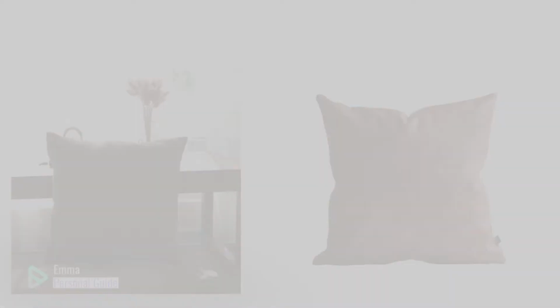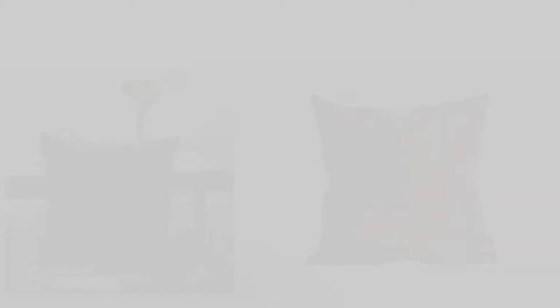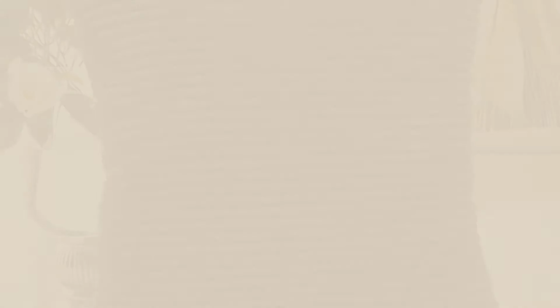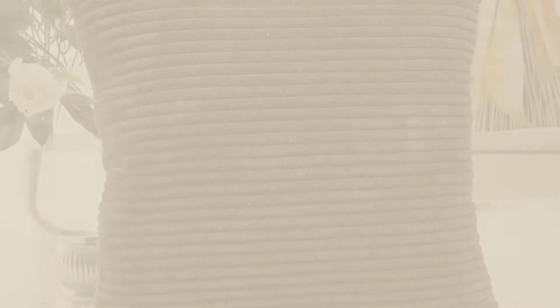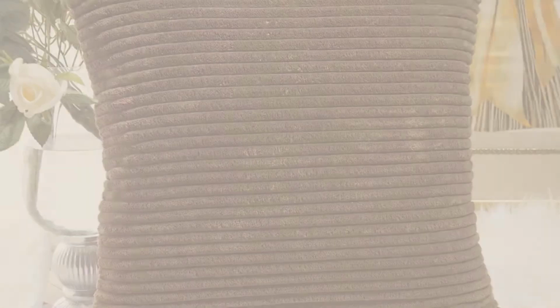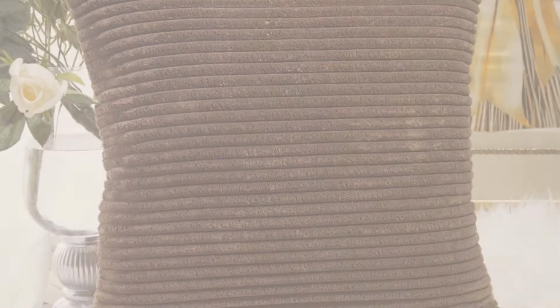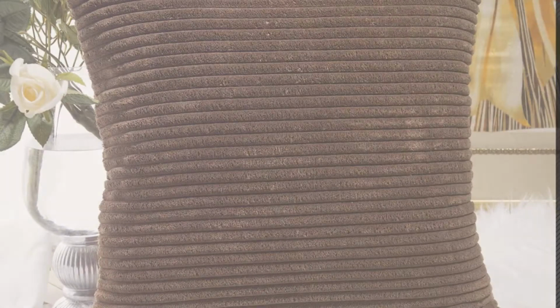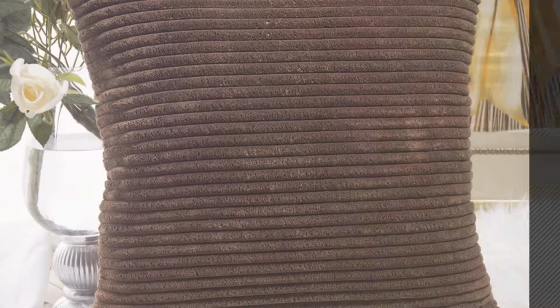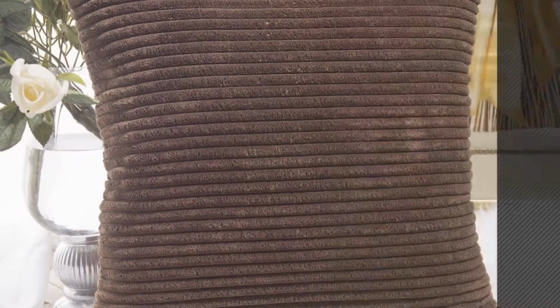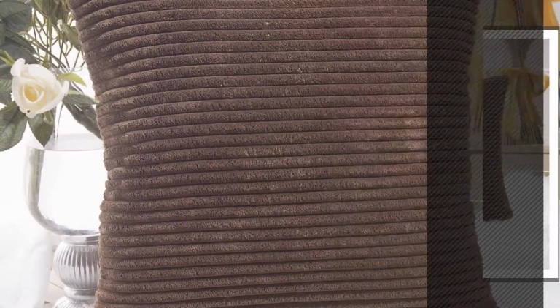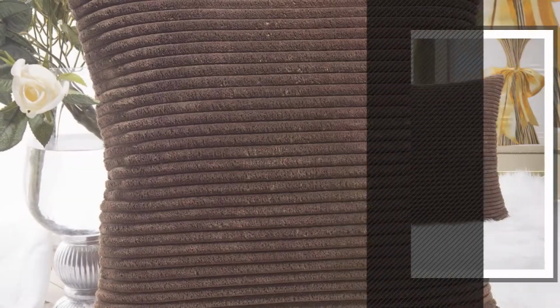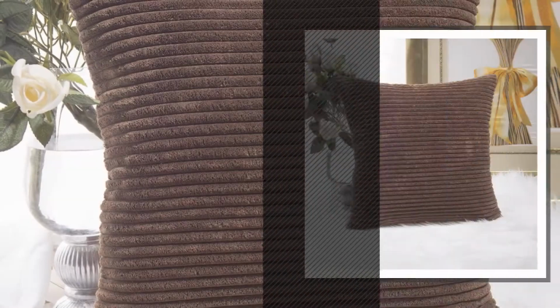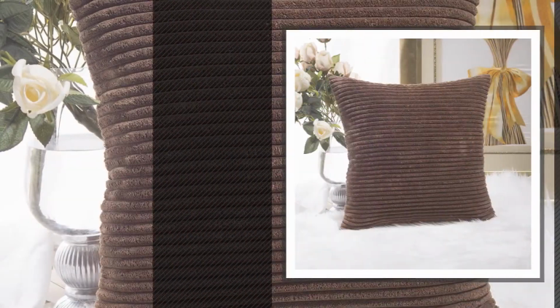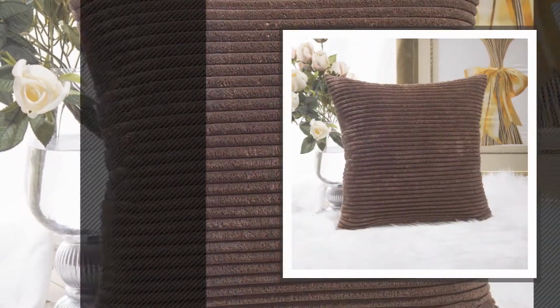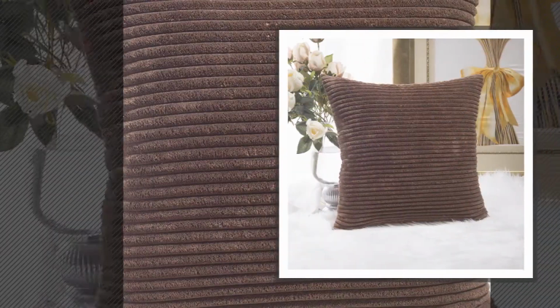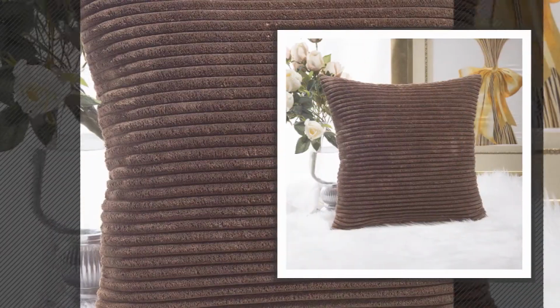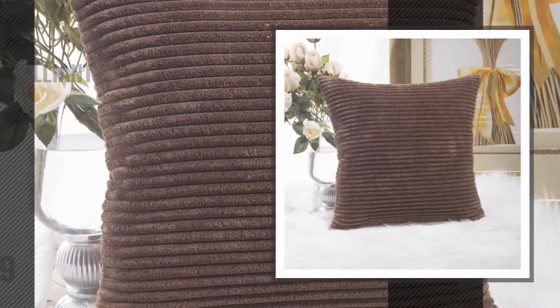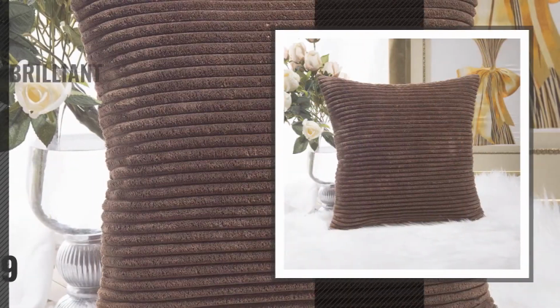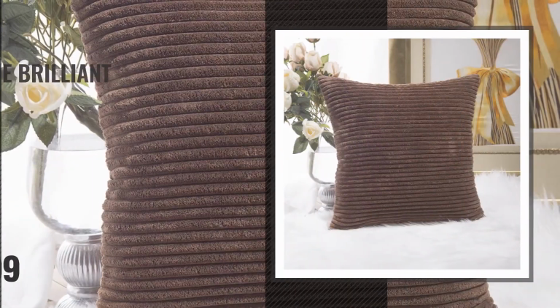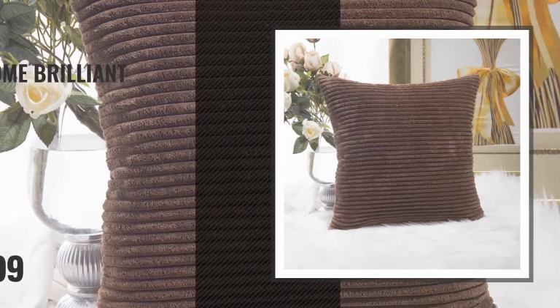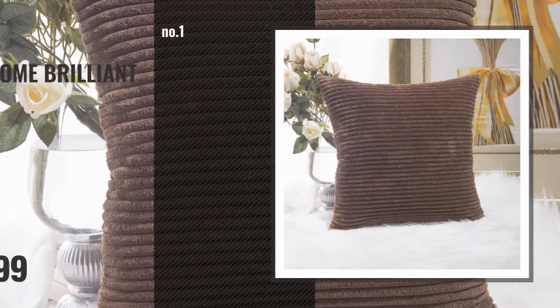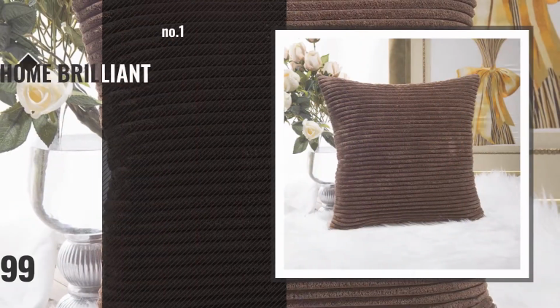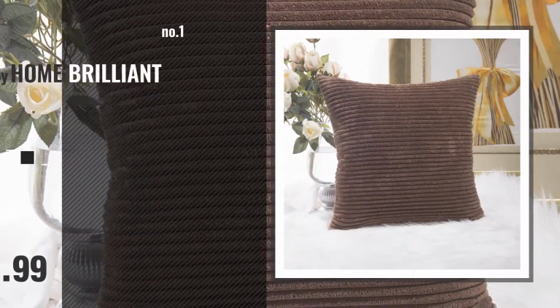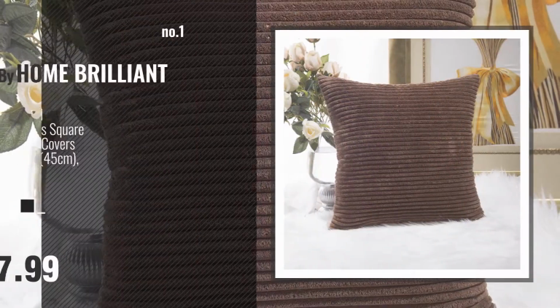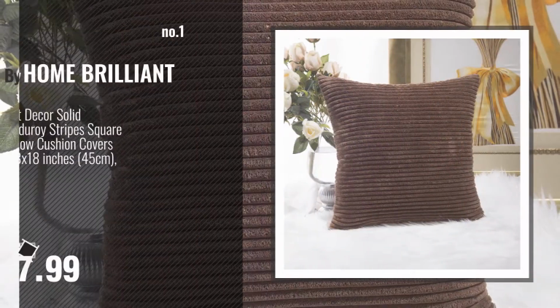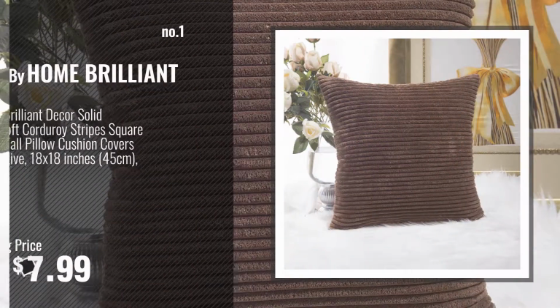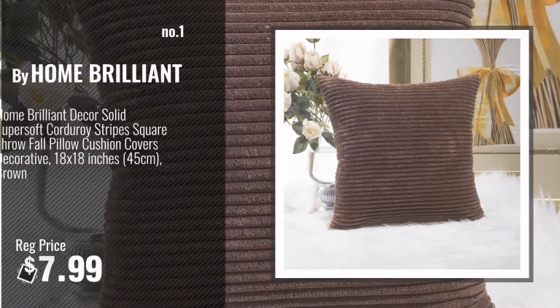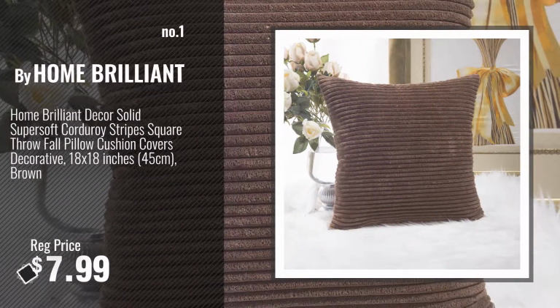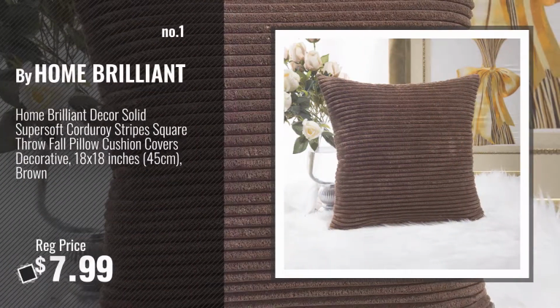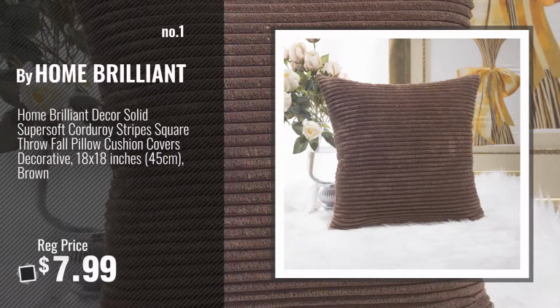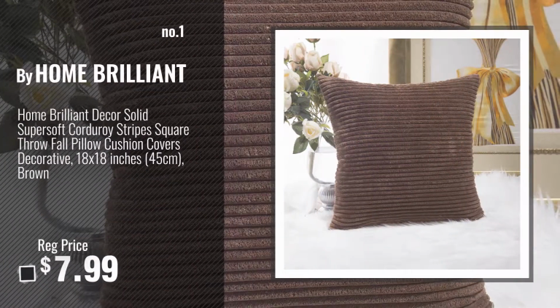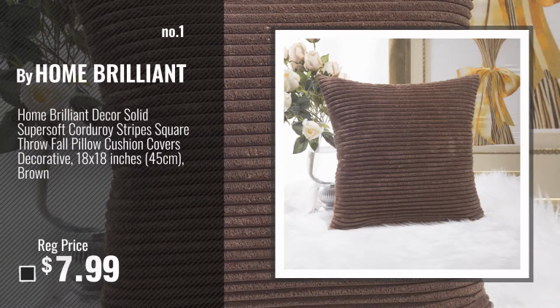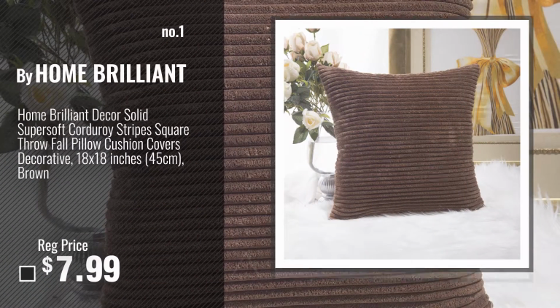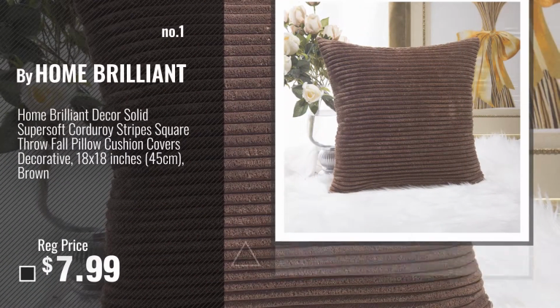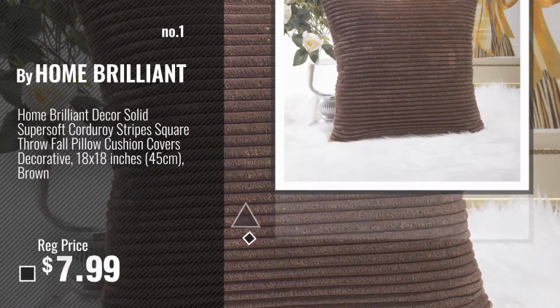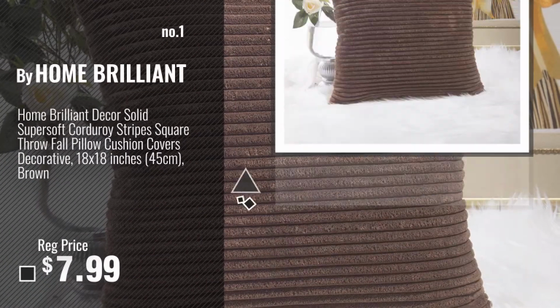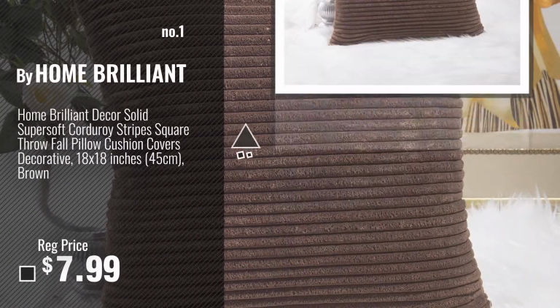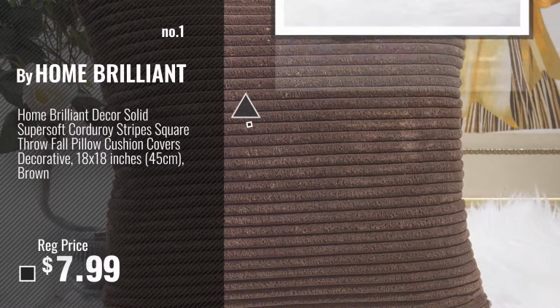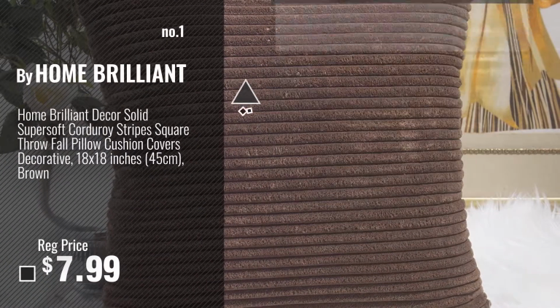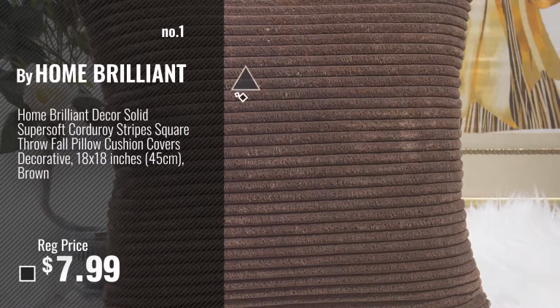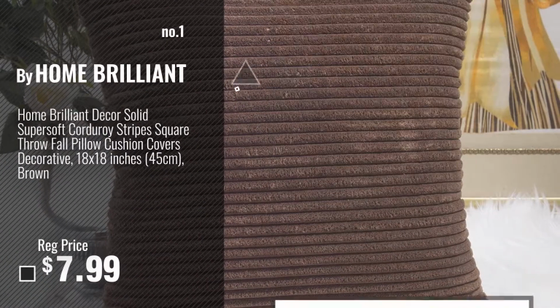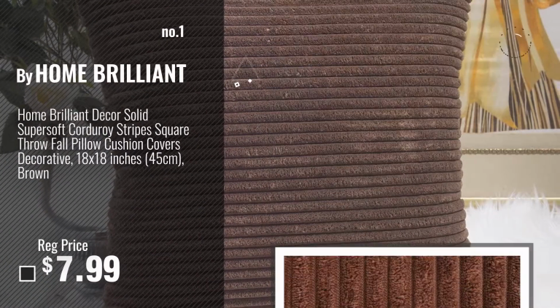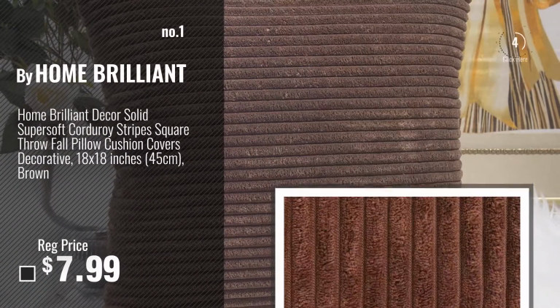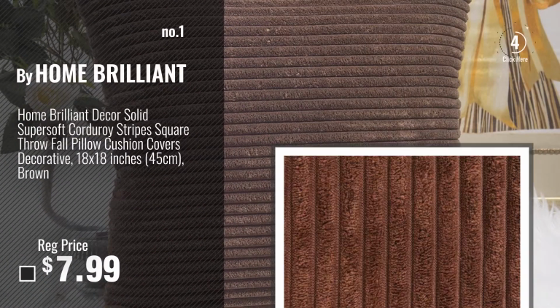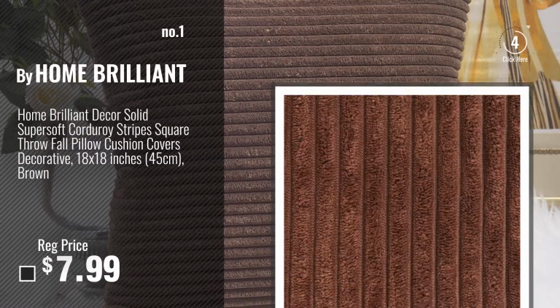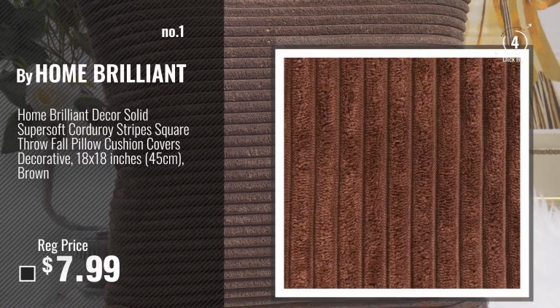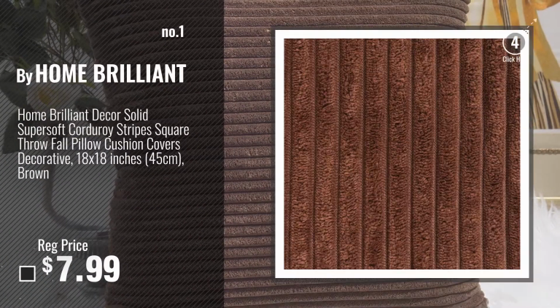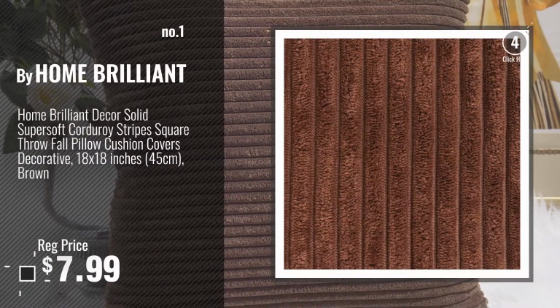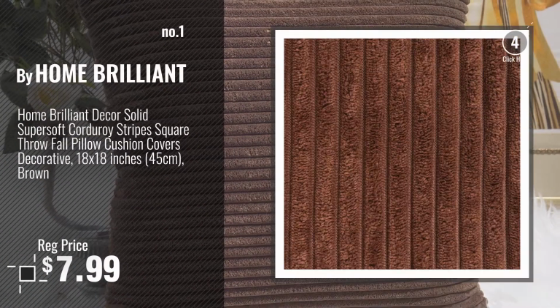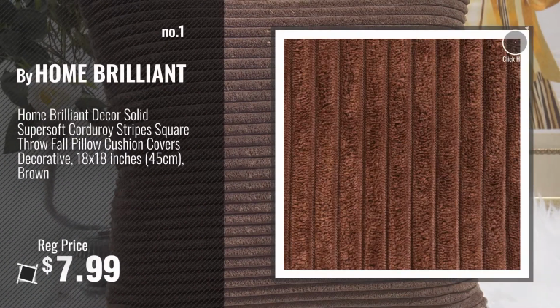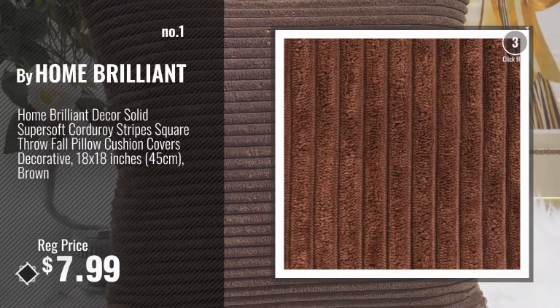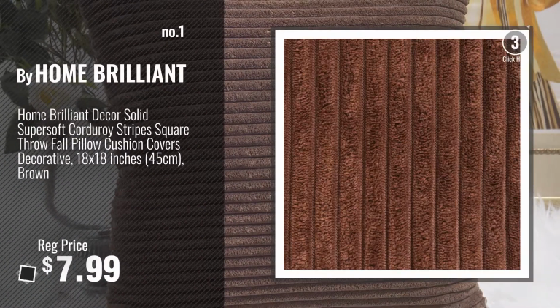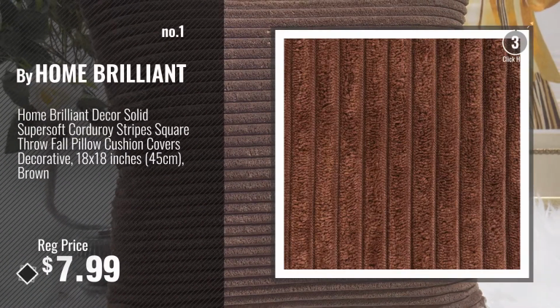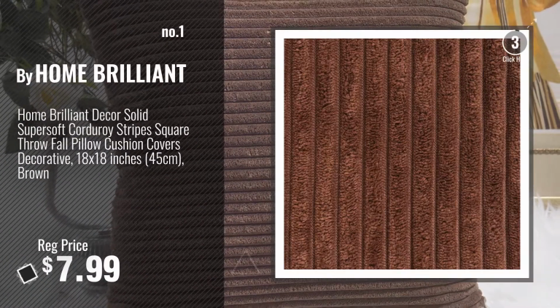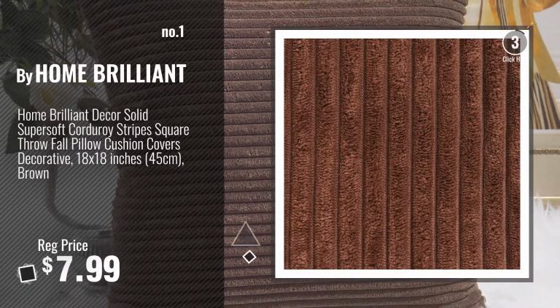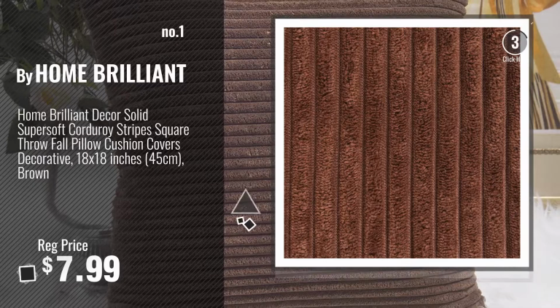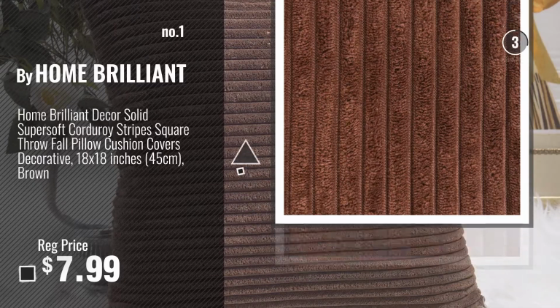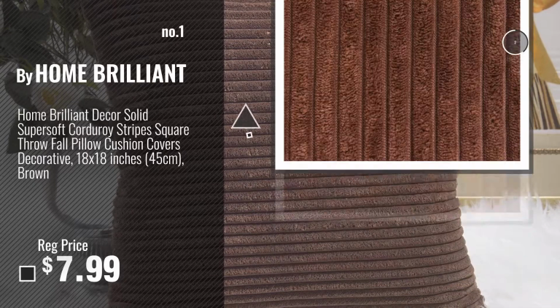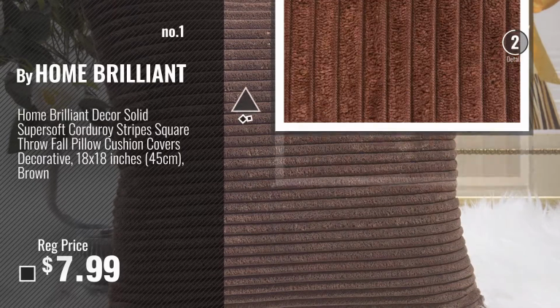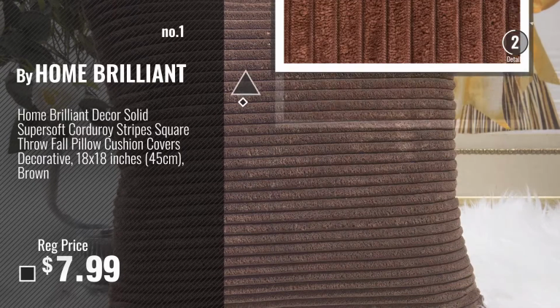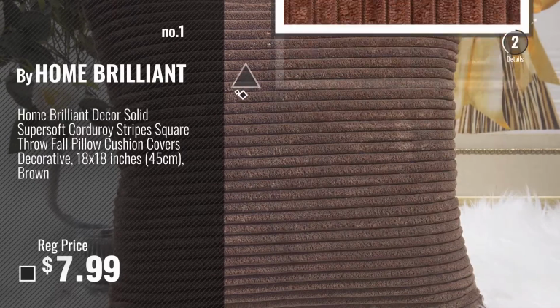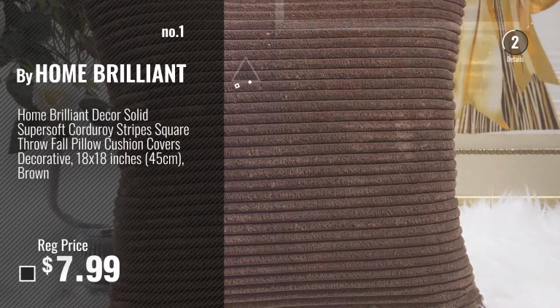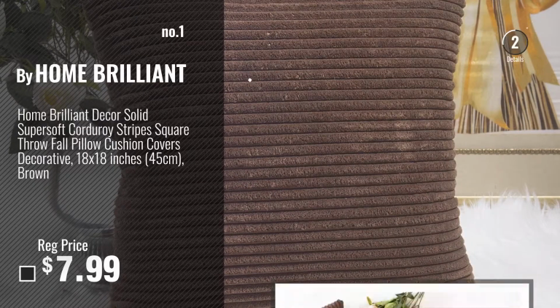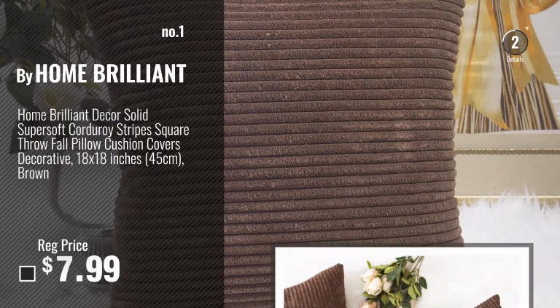Number 1, Most Popular: Buy Home Brilliant. Watch this video, choose your favorite.